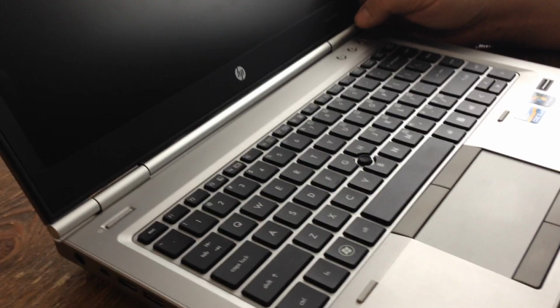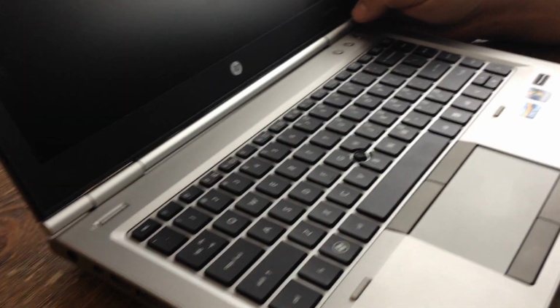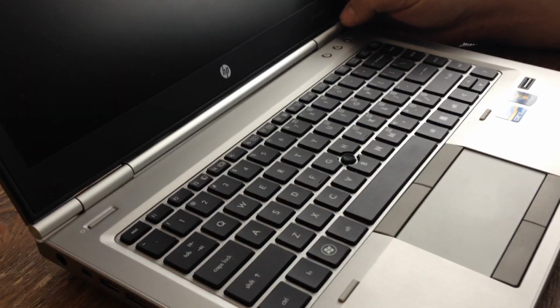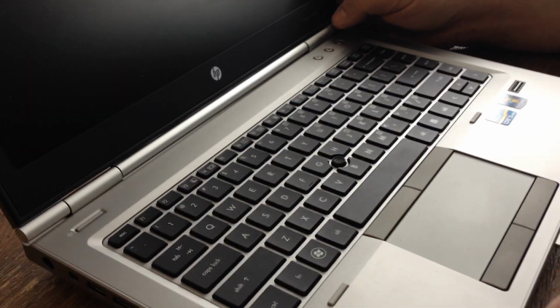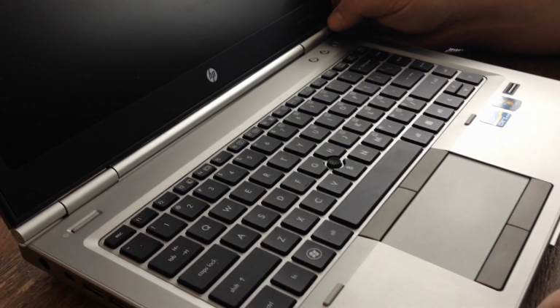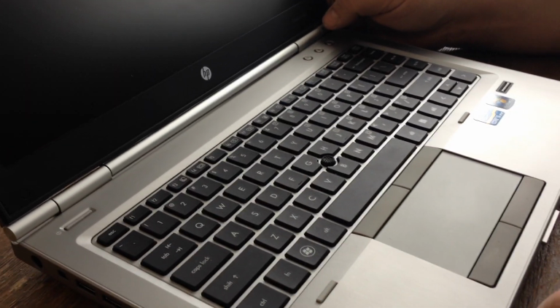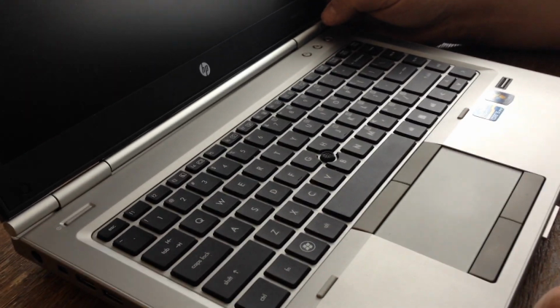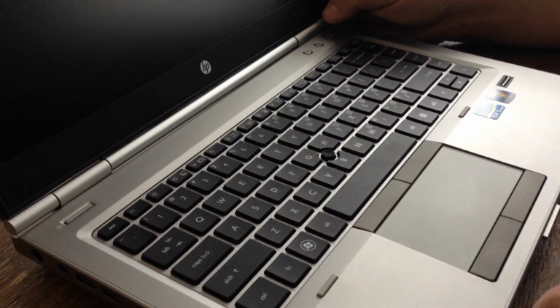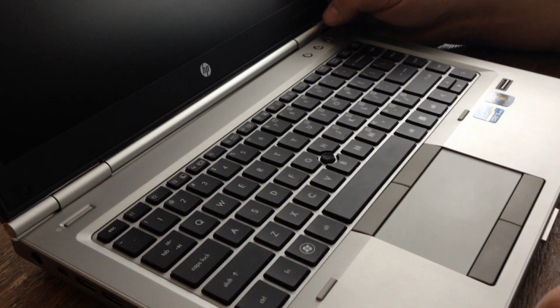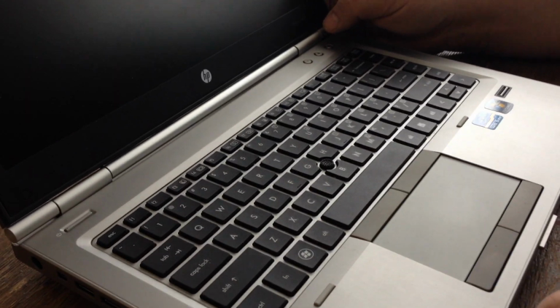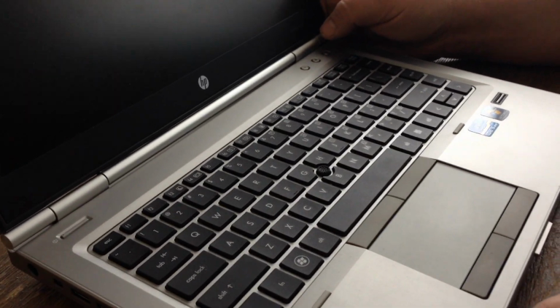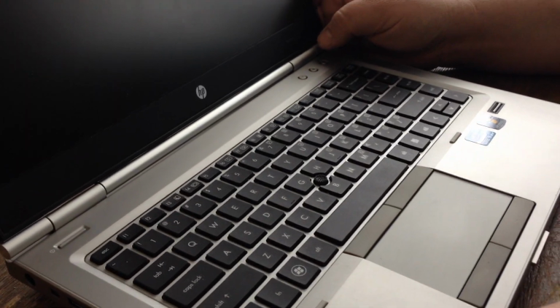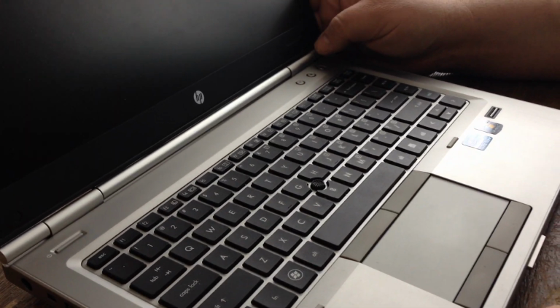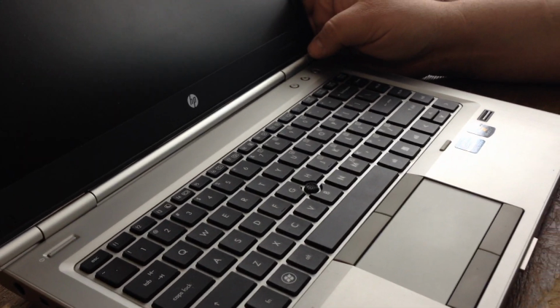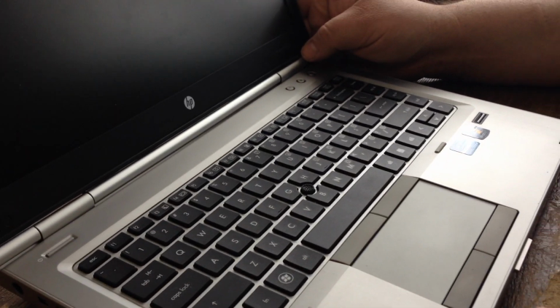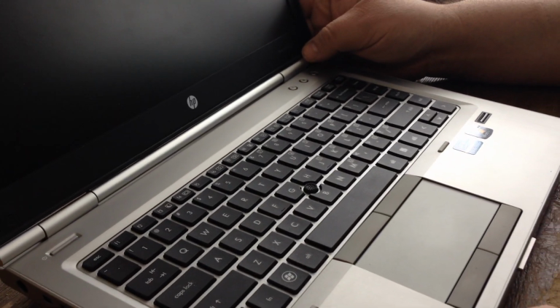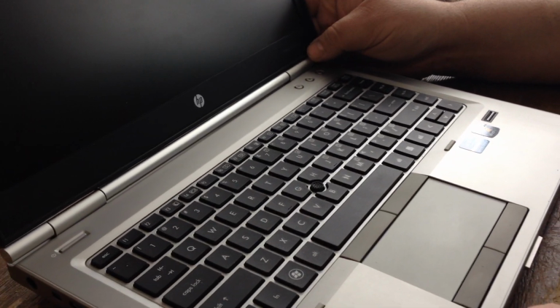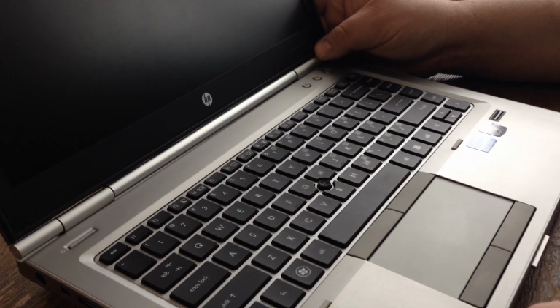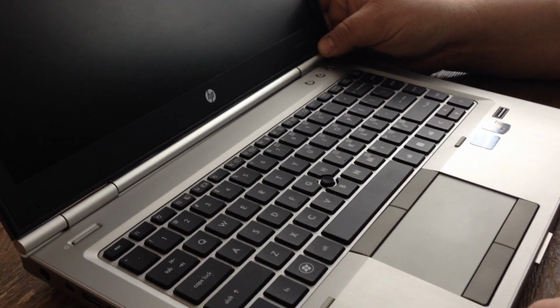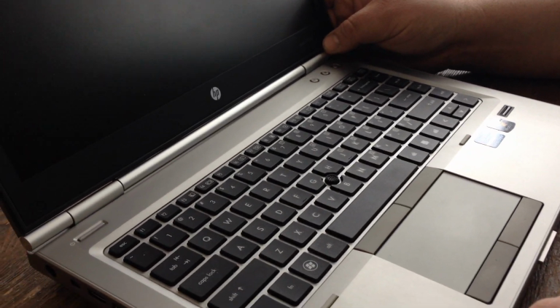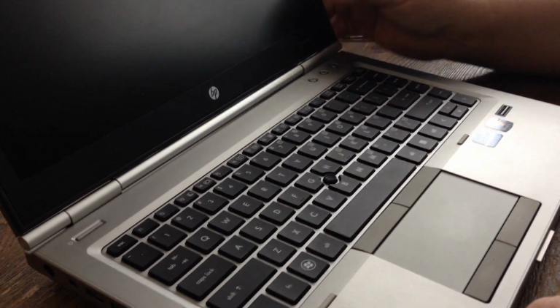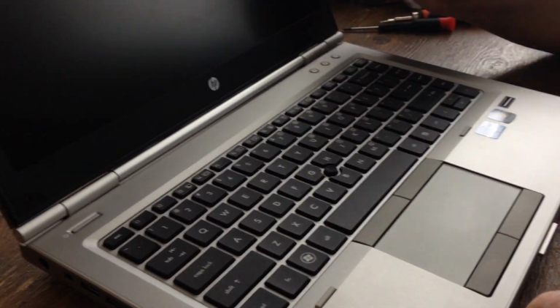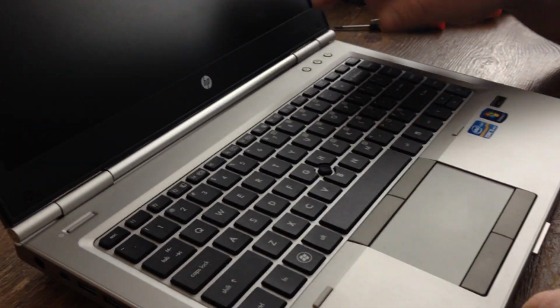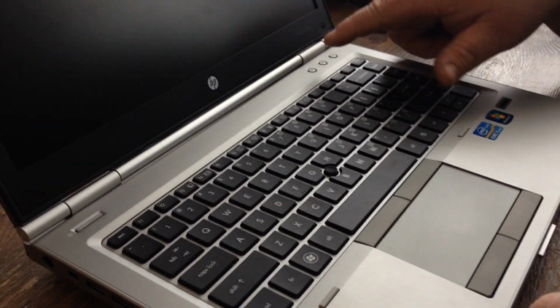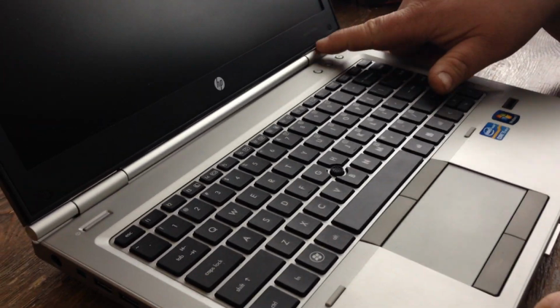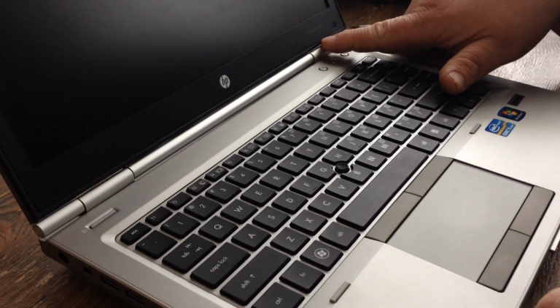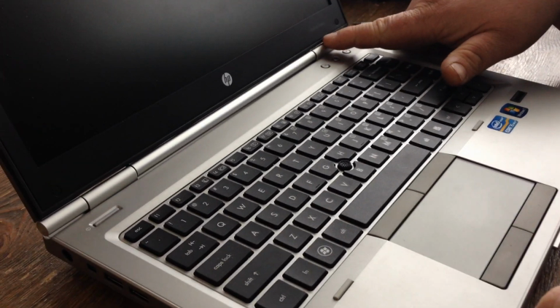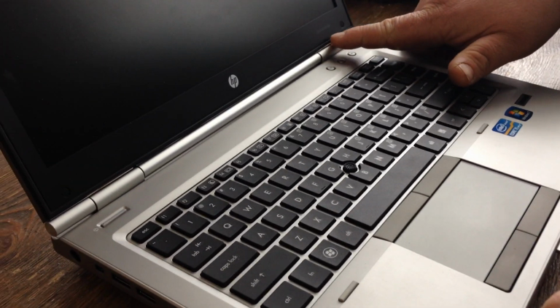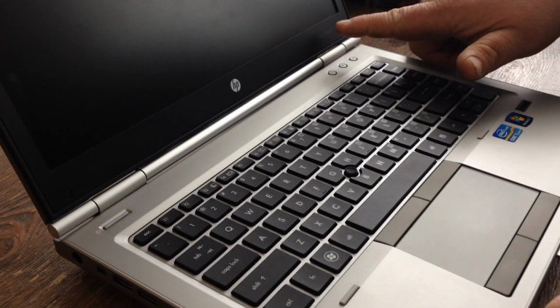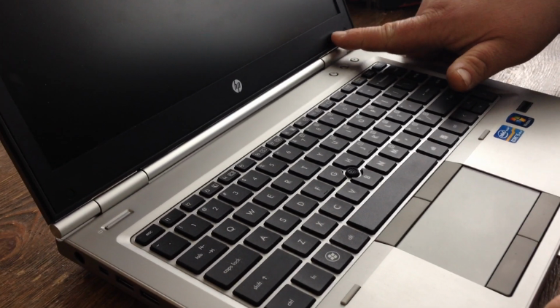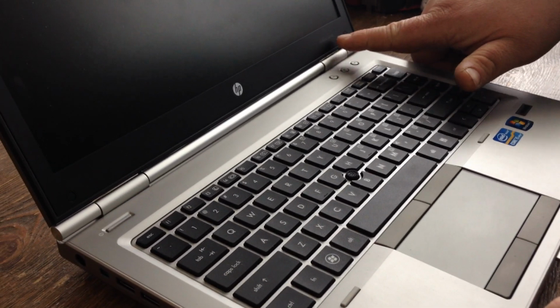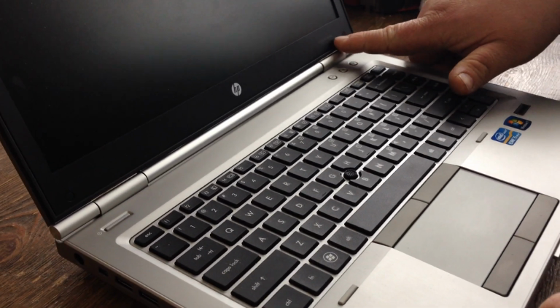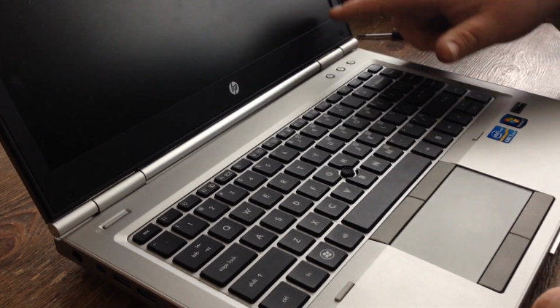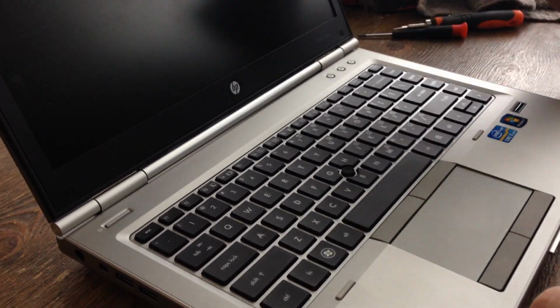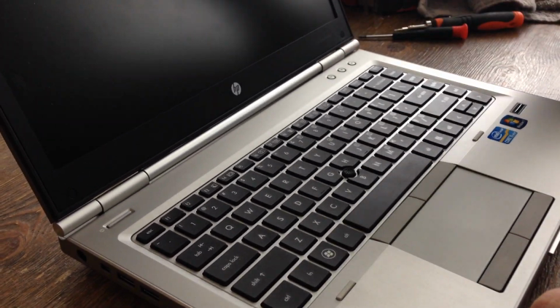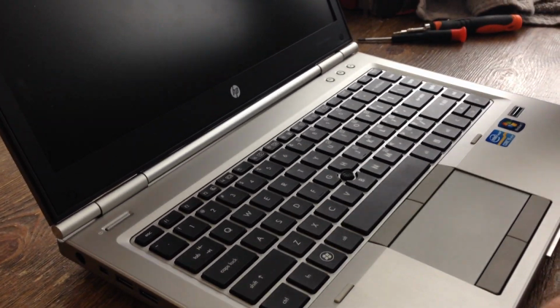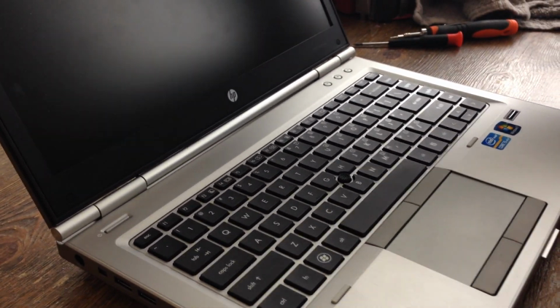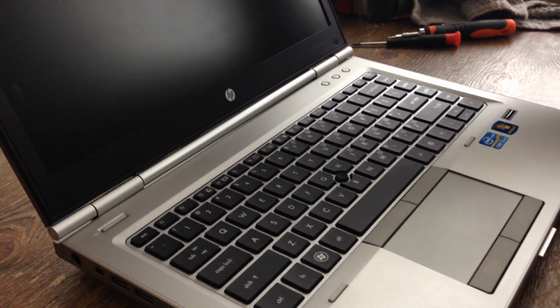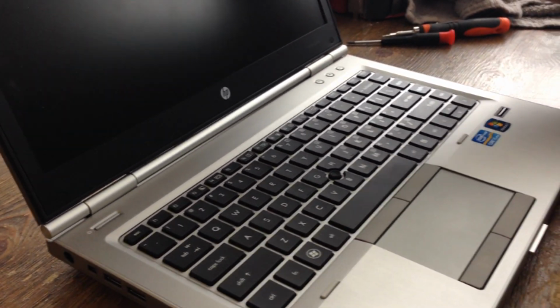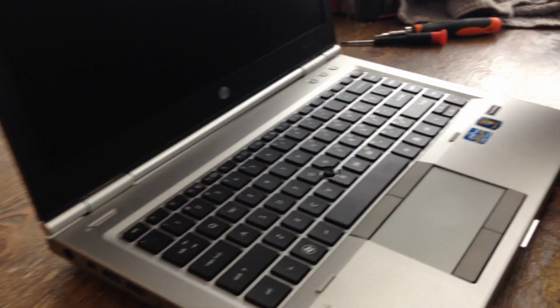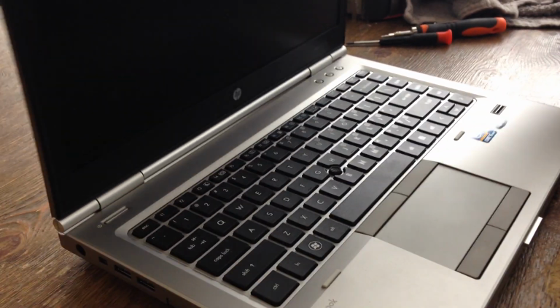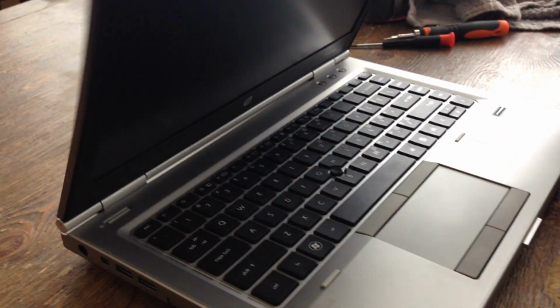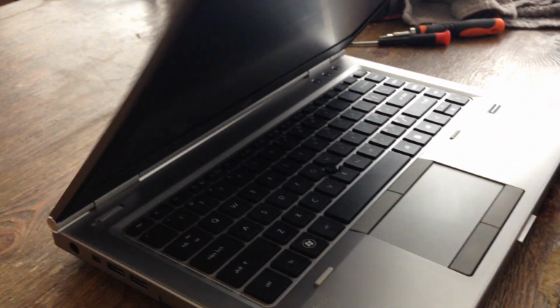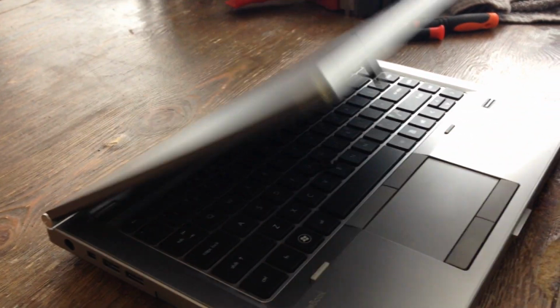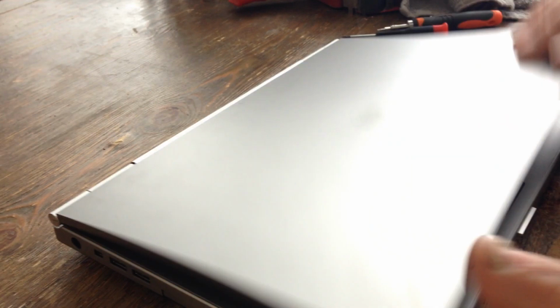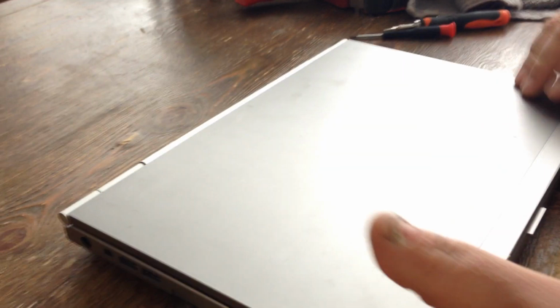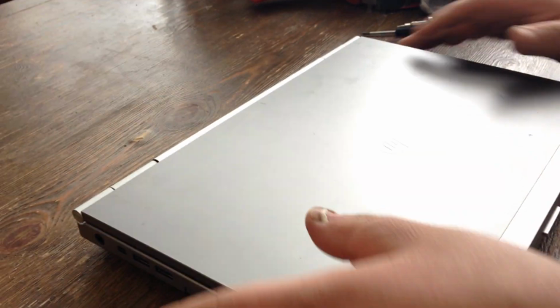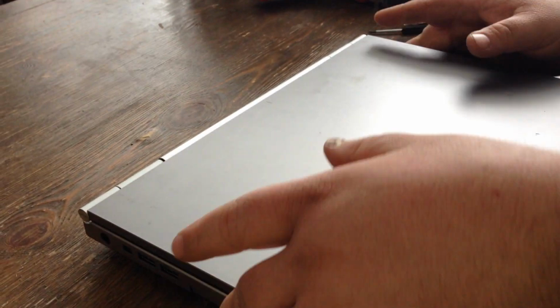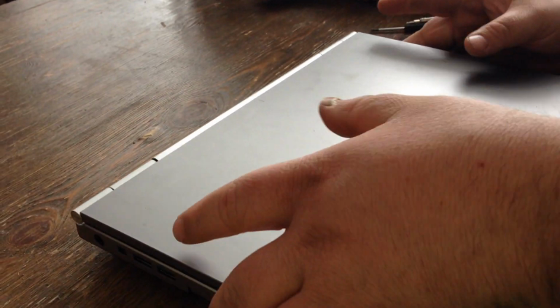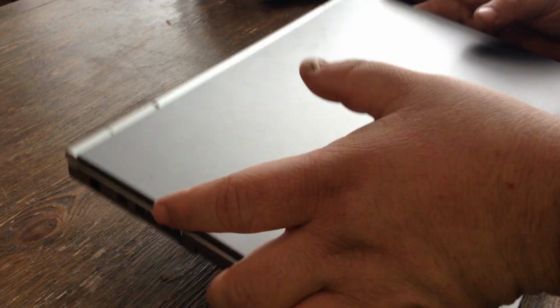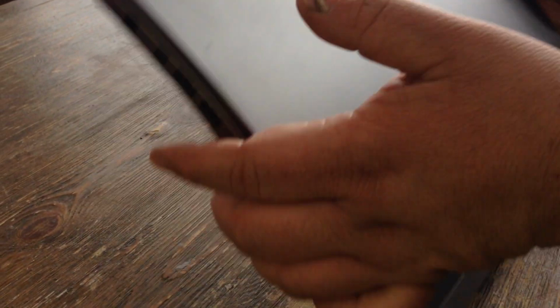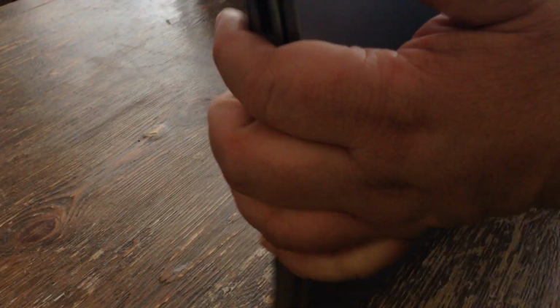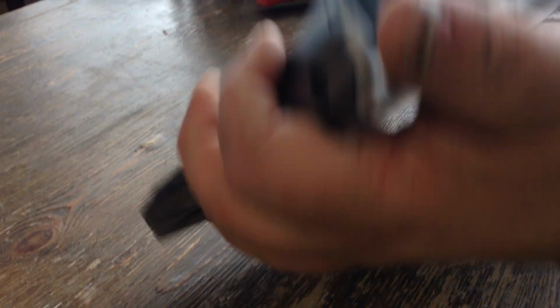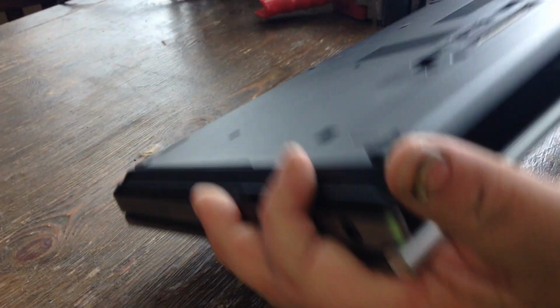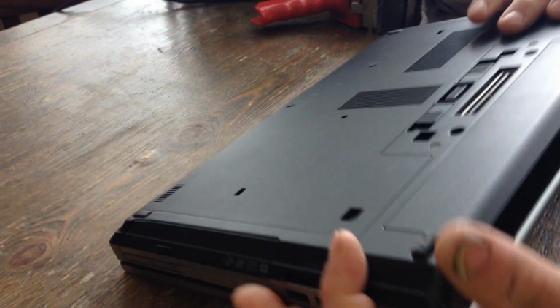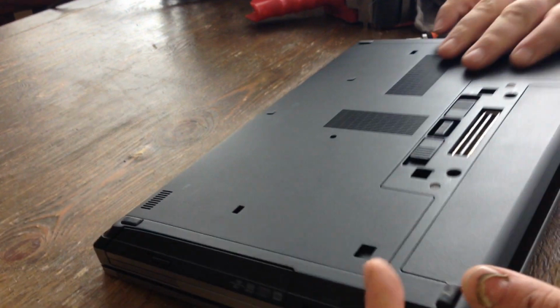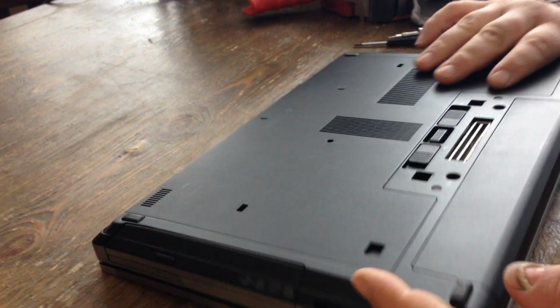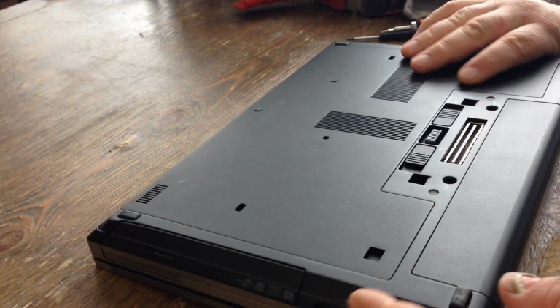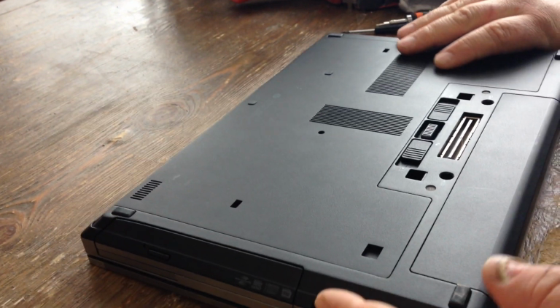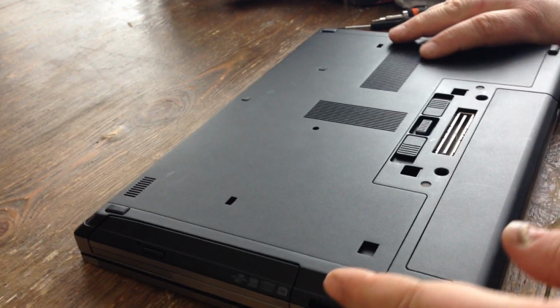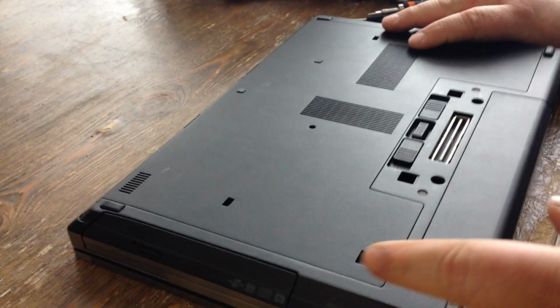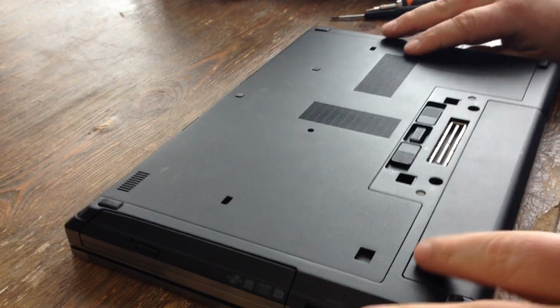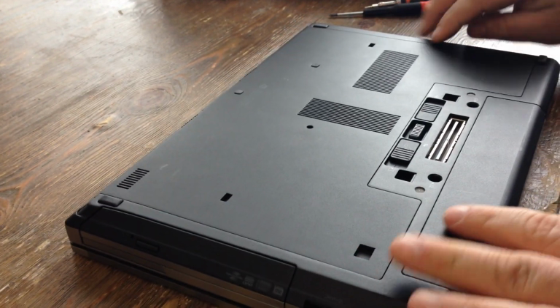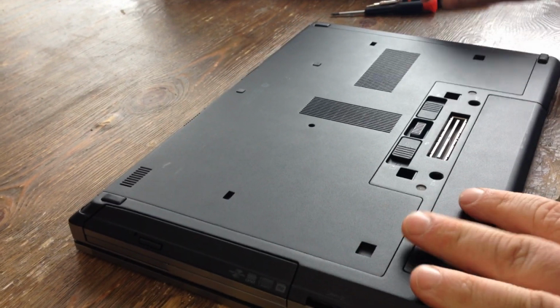I'm going to show you how to change a DVD drive in an HP EliteBook 8460p. Close the lid, flip it over.